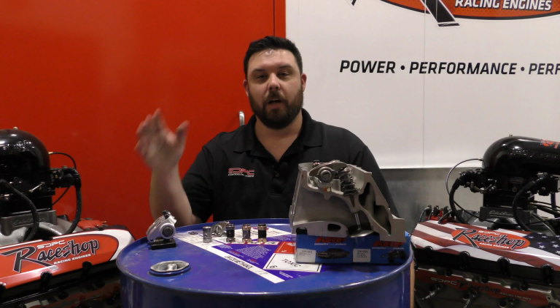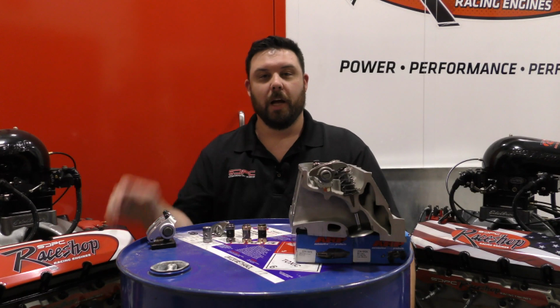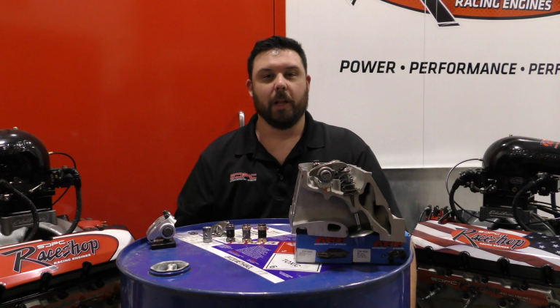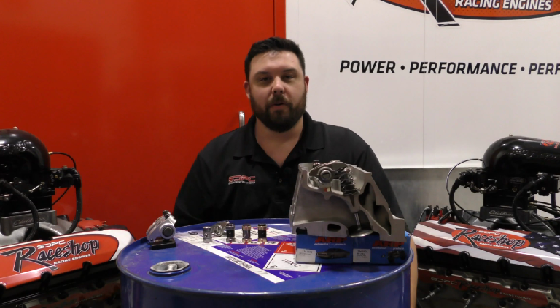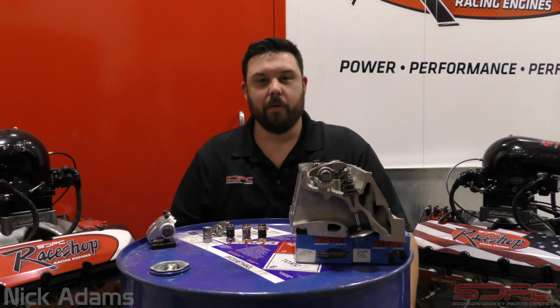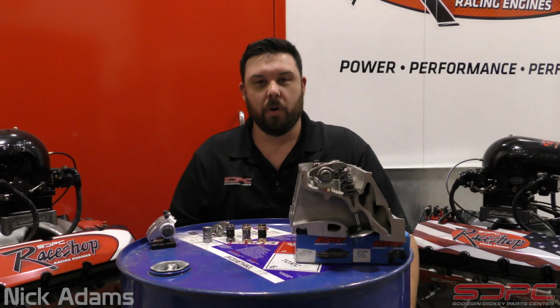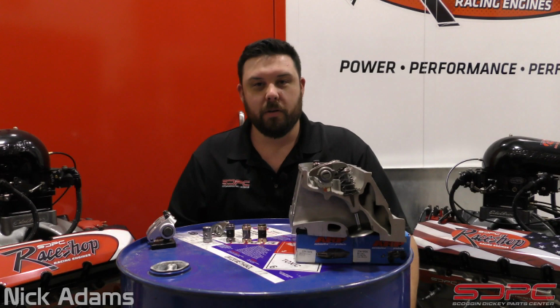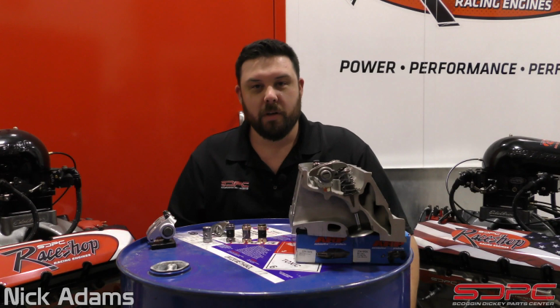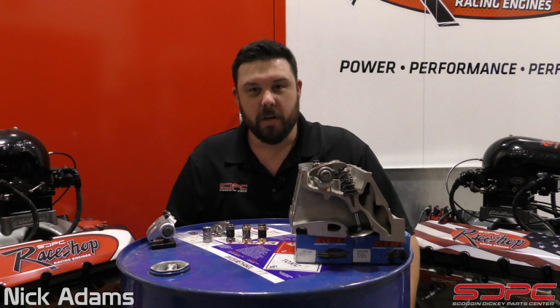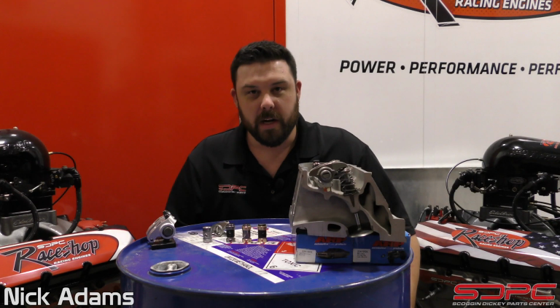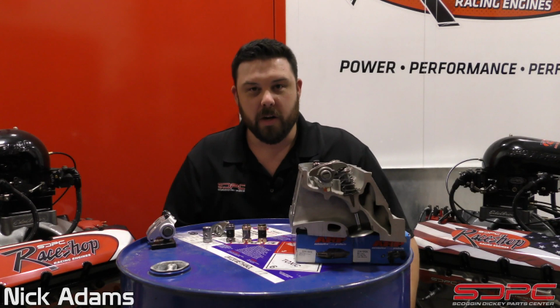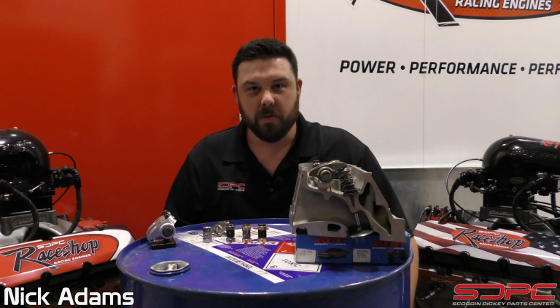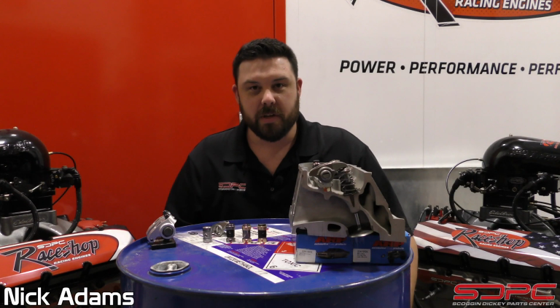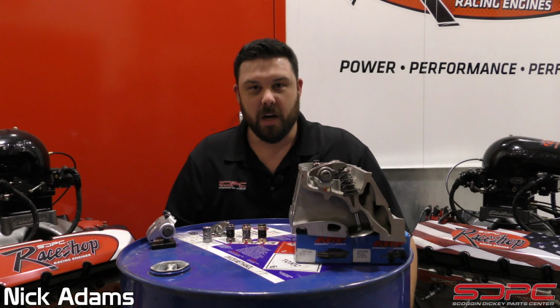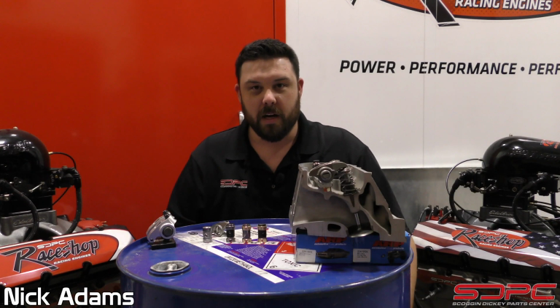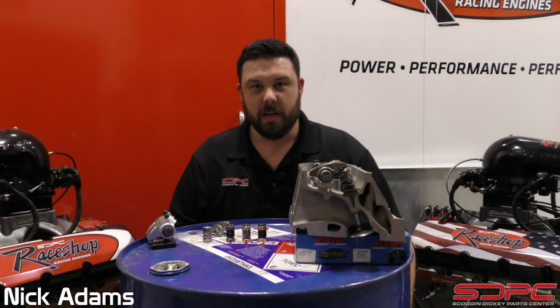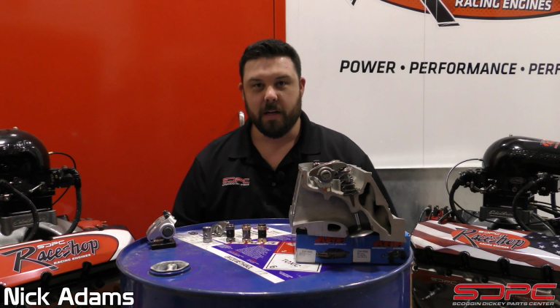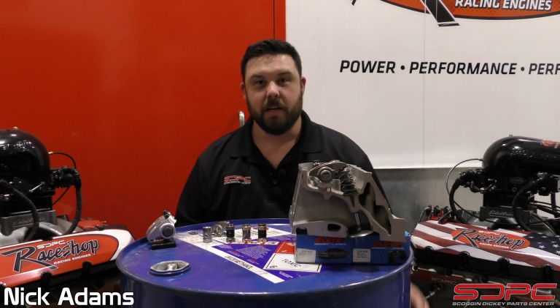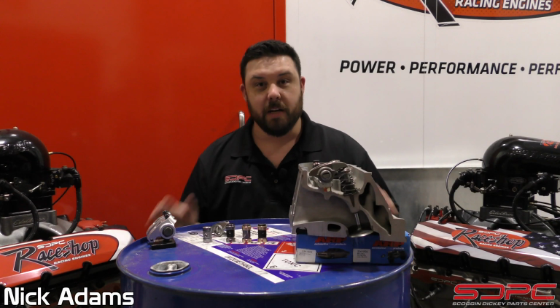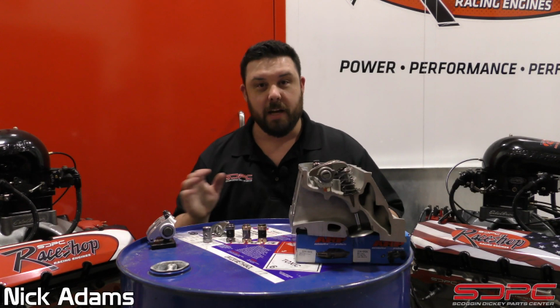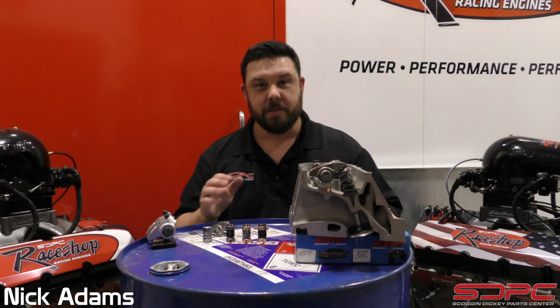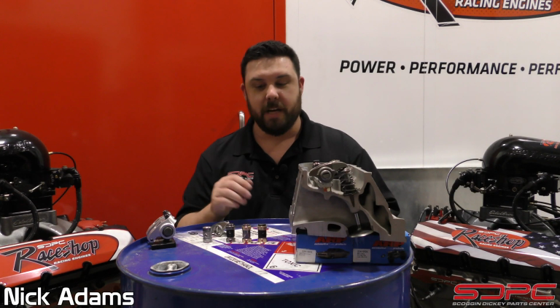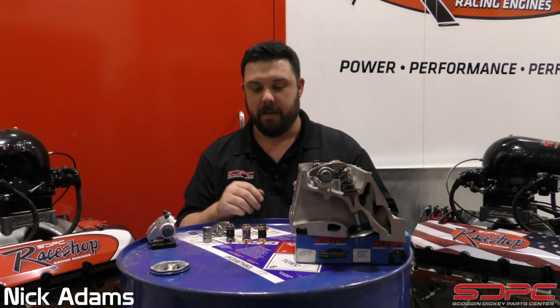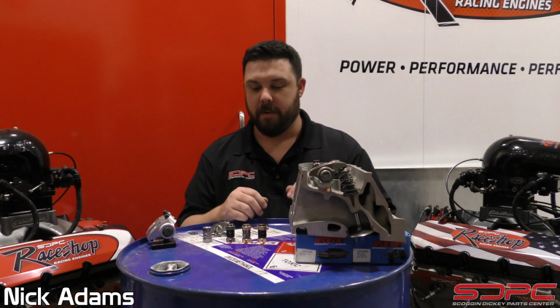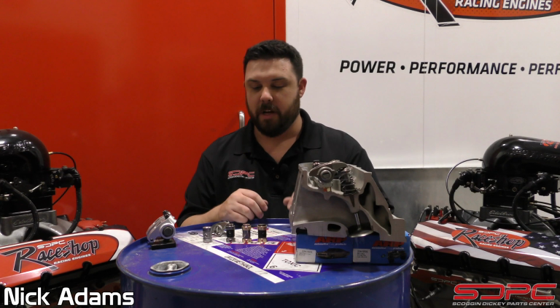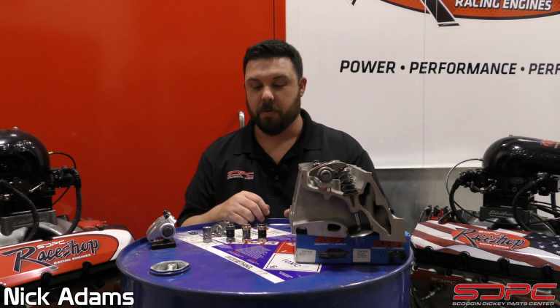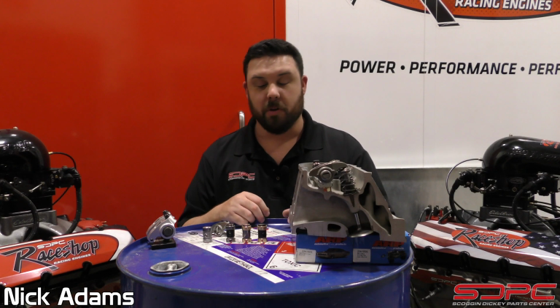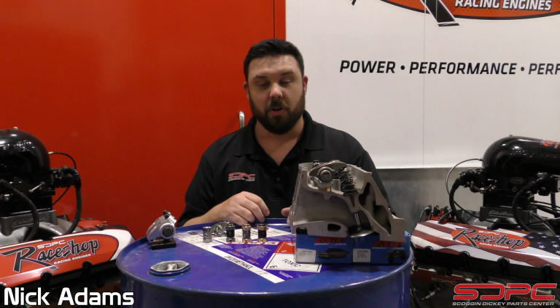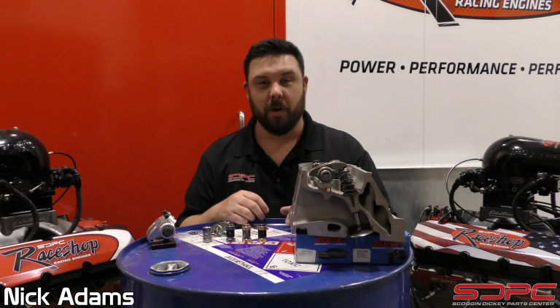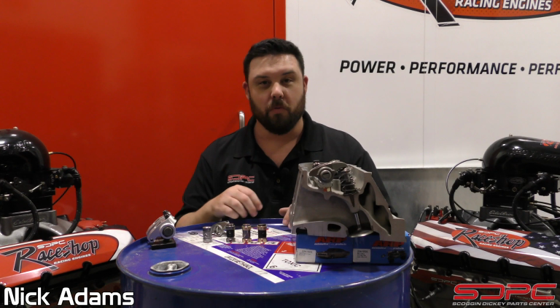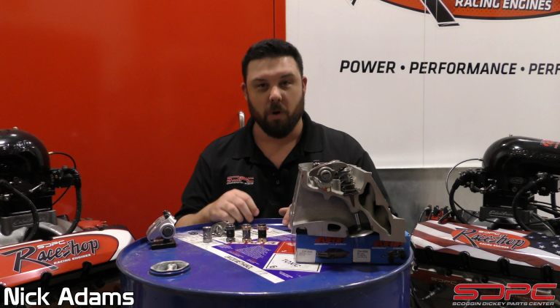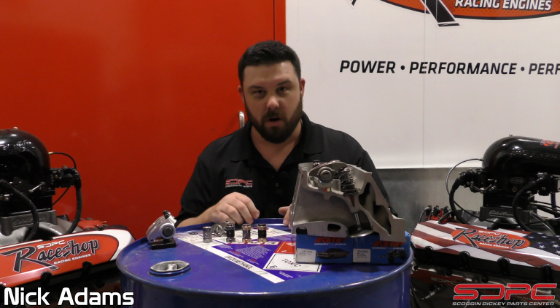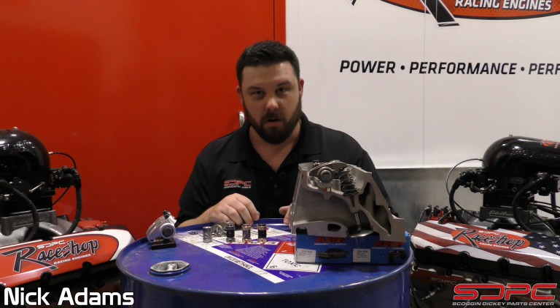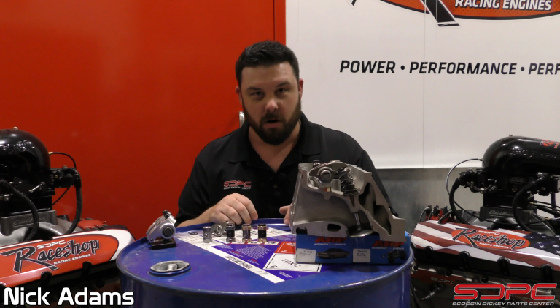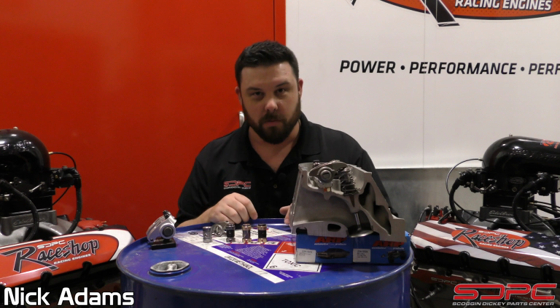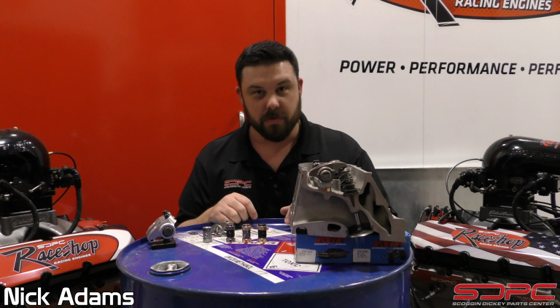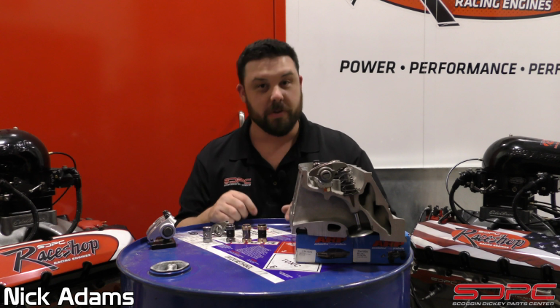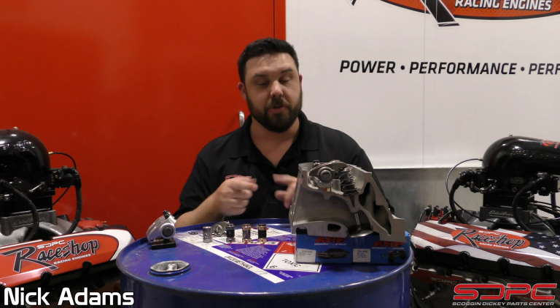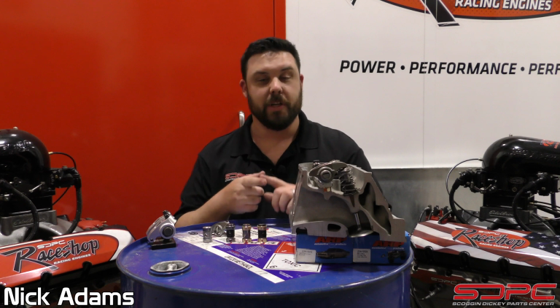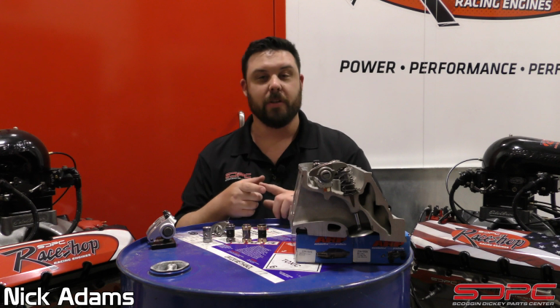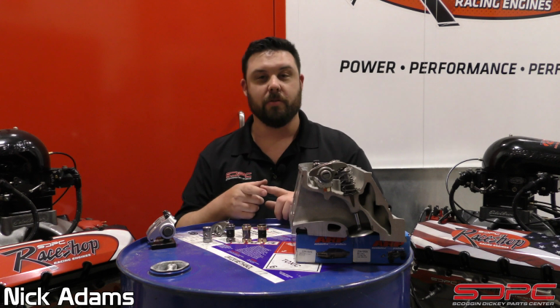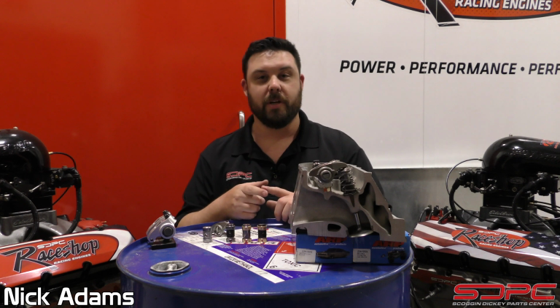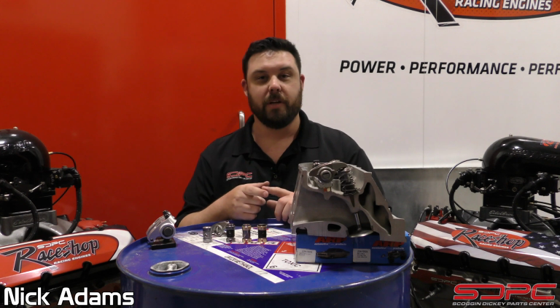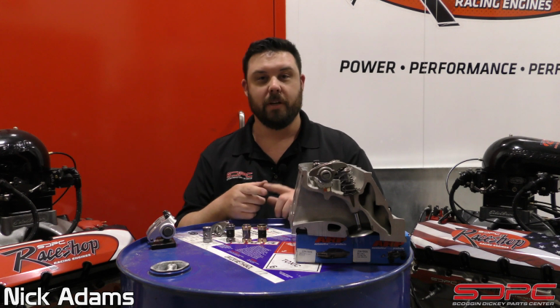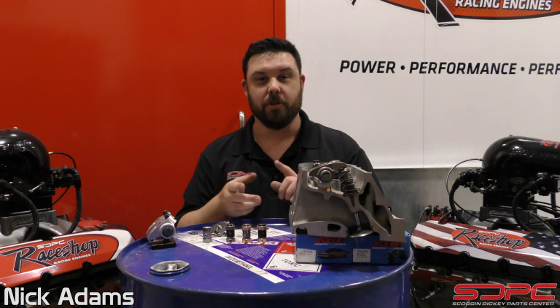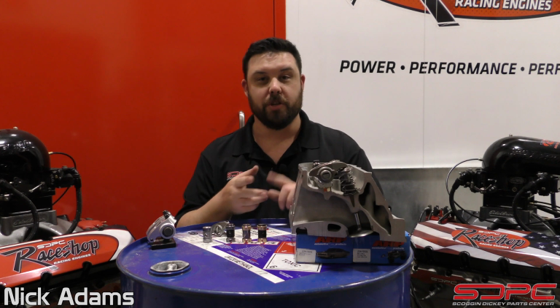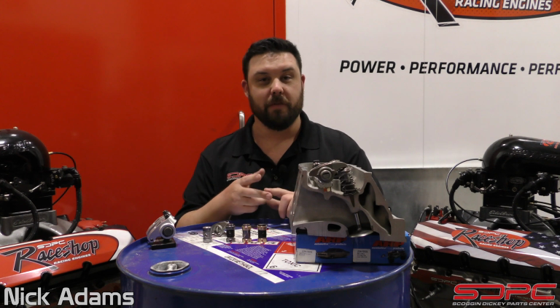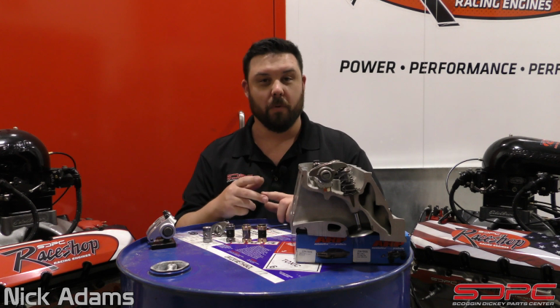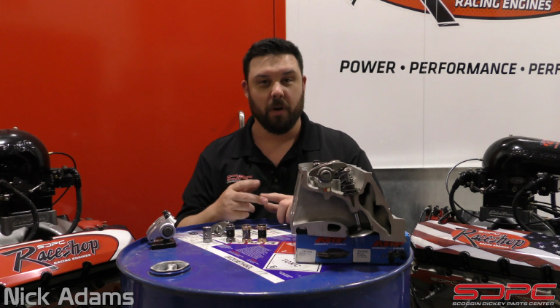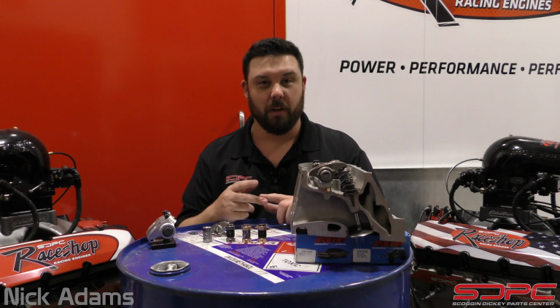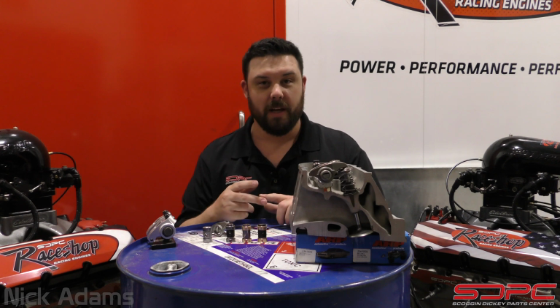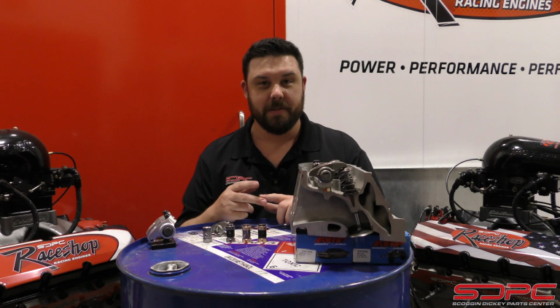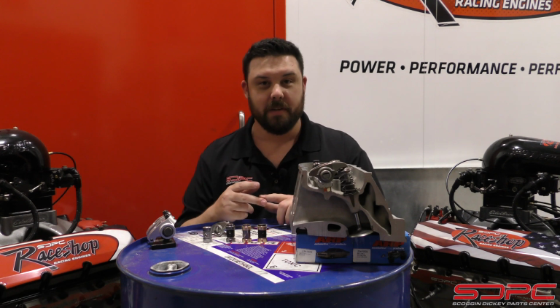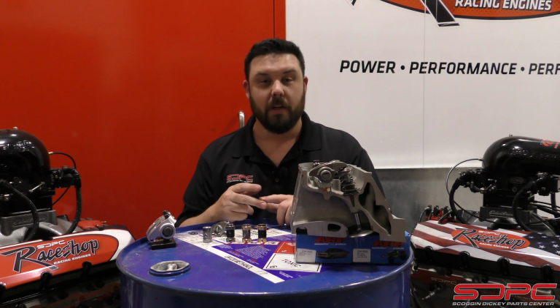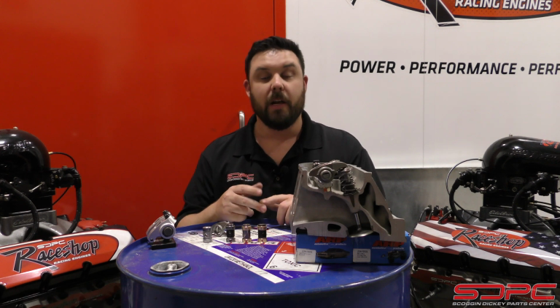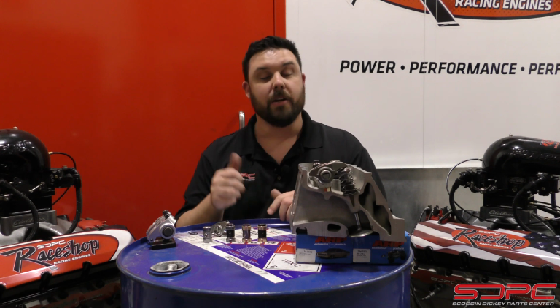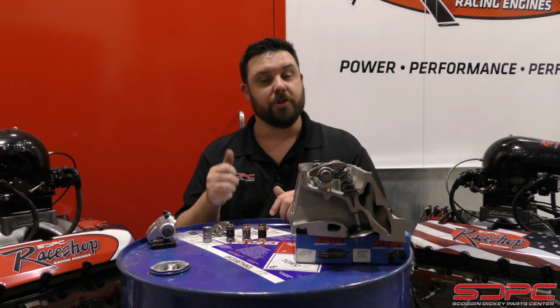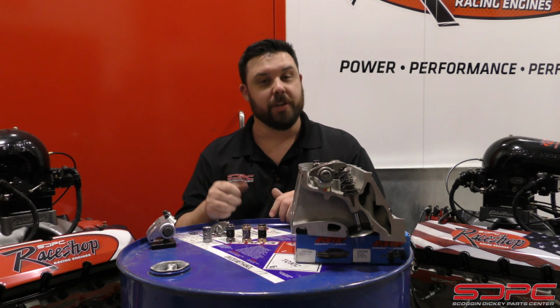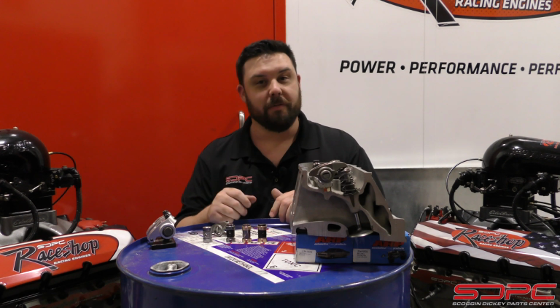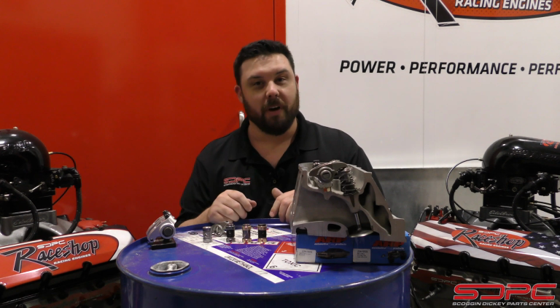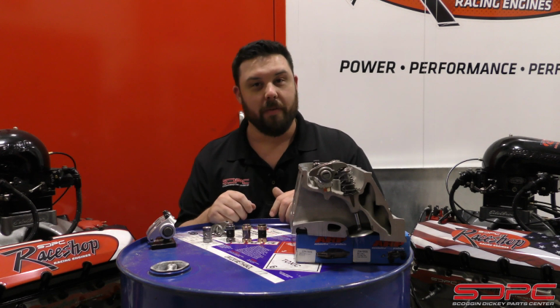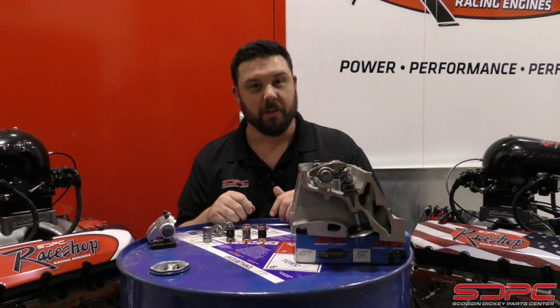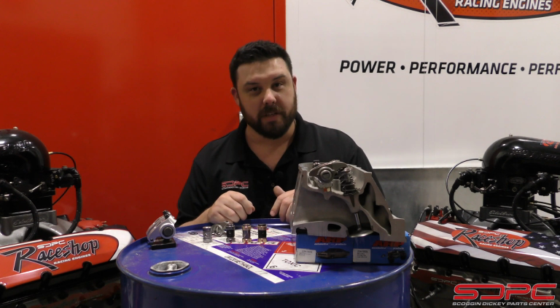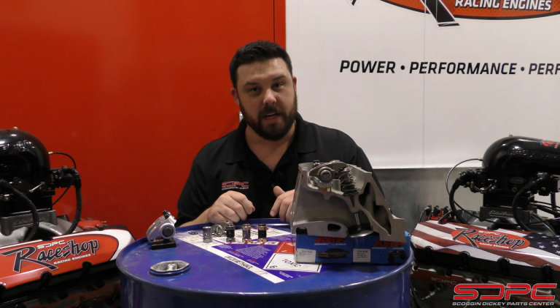Hello everyone, Nick here with Skog & Nicky. Today's tech video is all about rocker arms for your Gen 3 and Gen 4 LS and your Gen 5 LT.